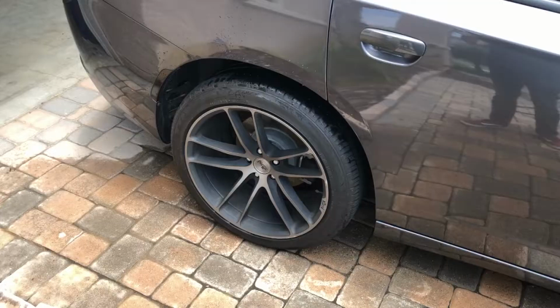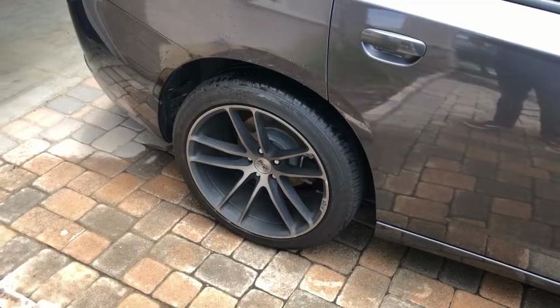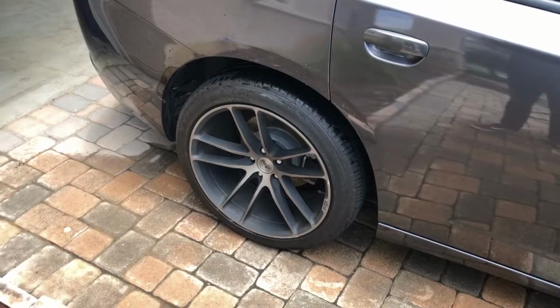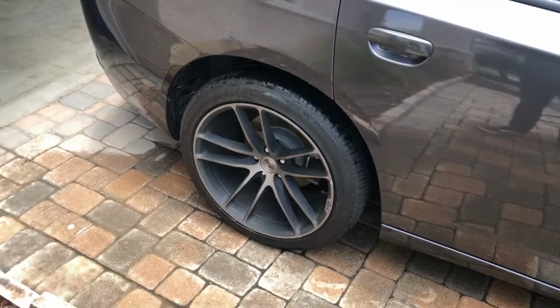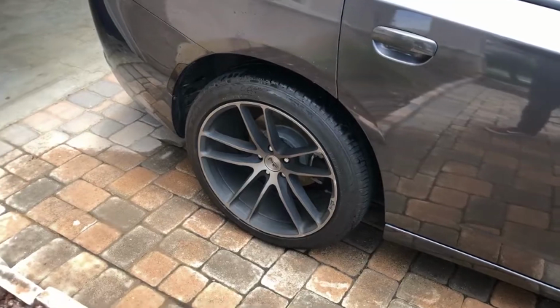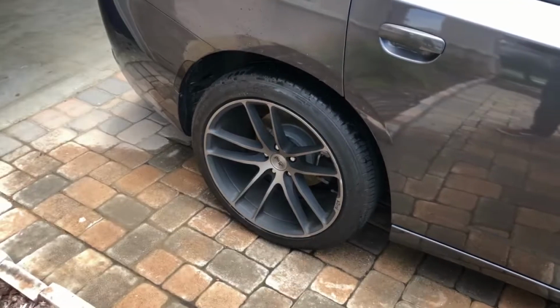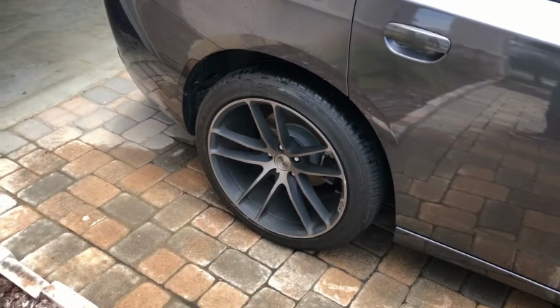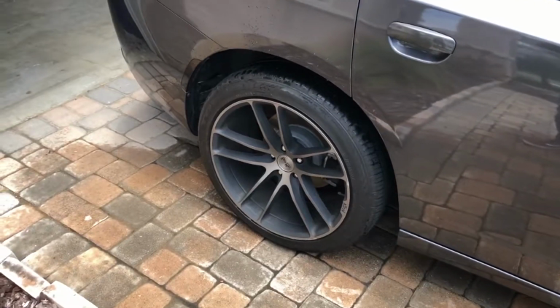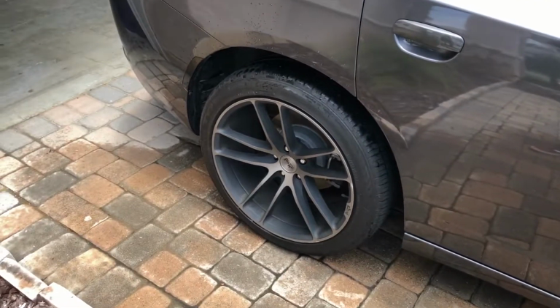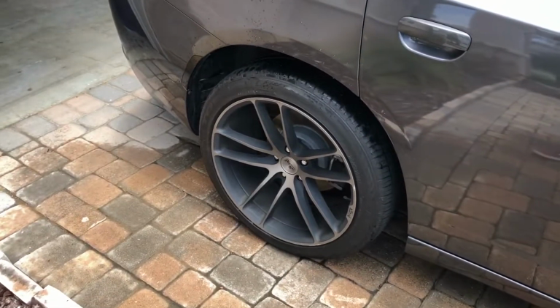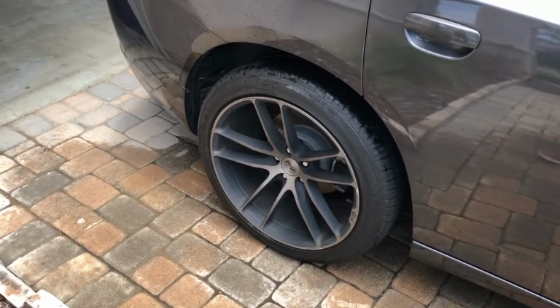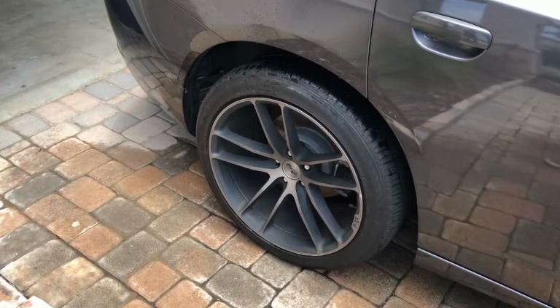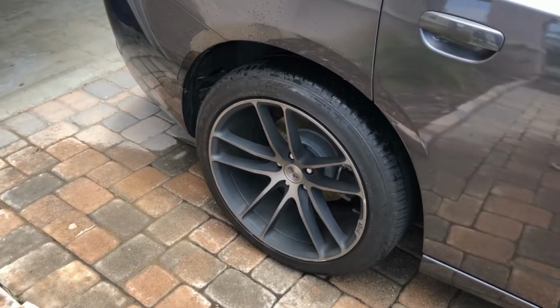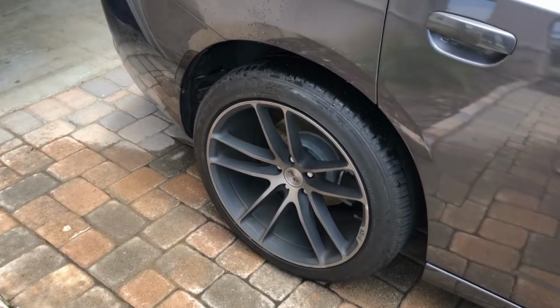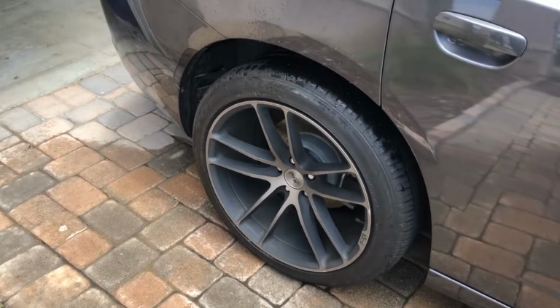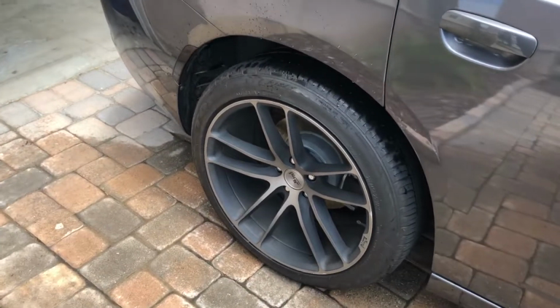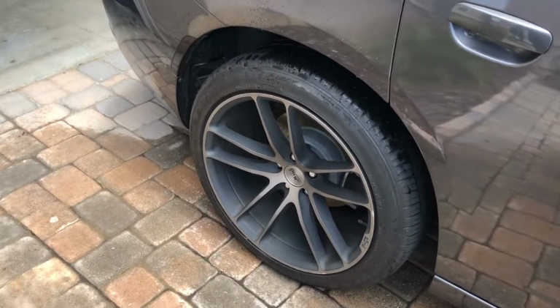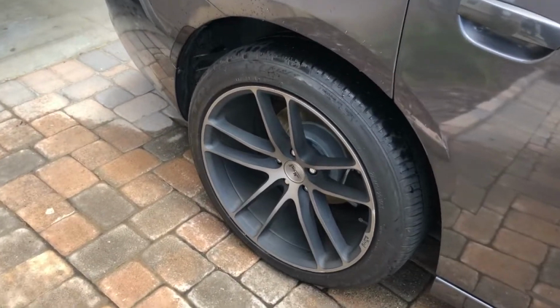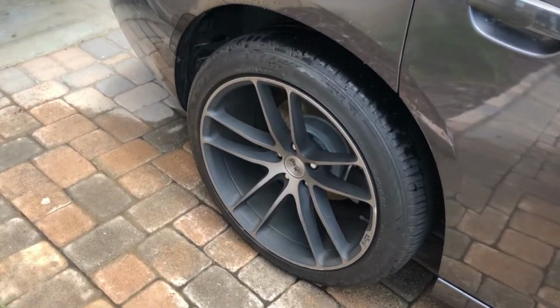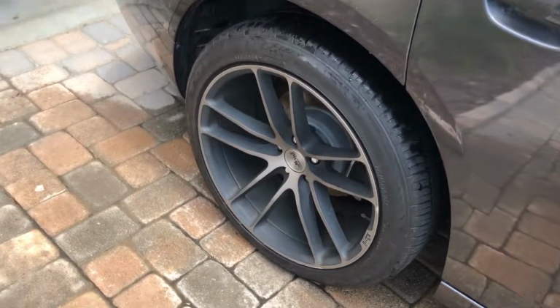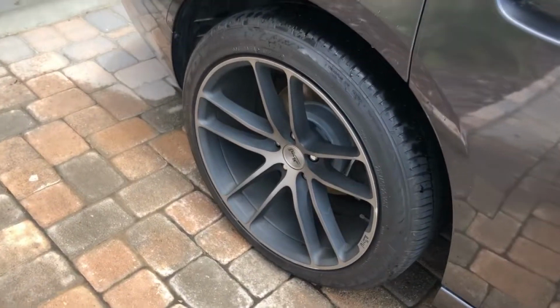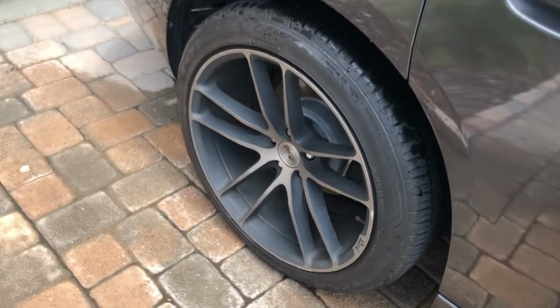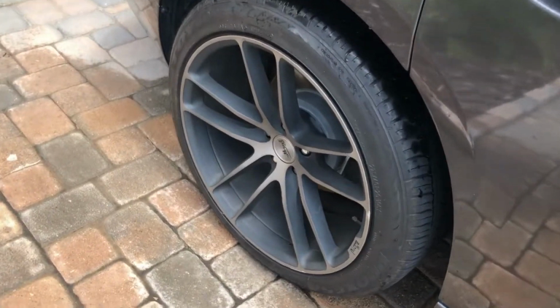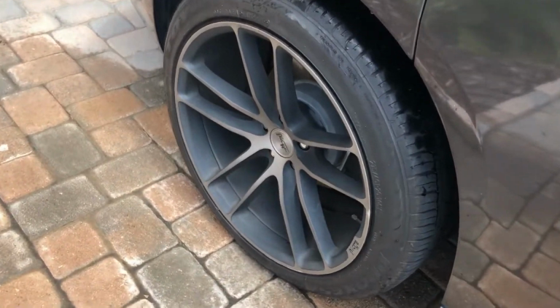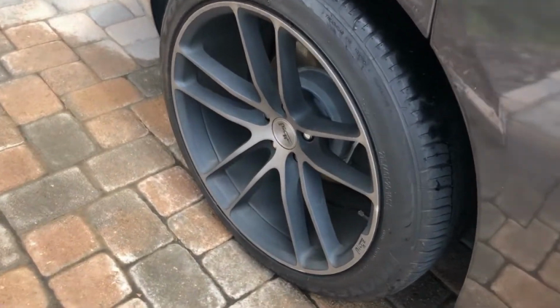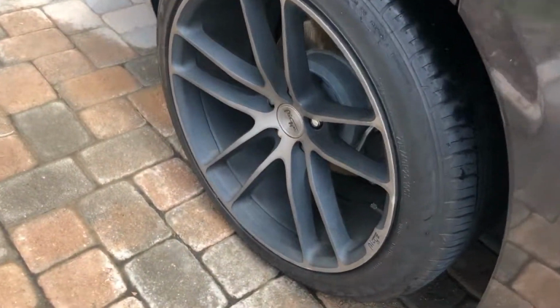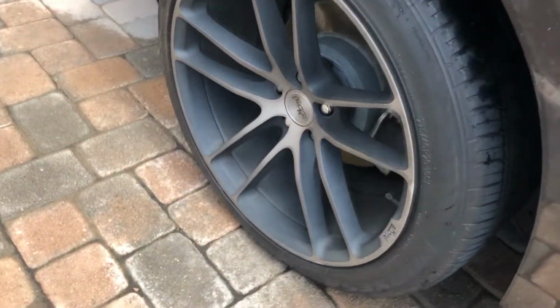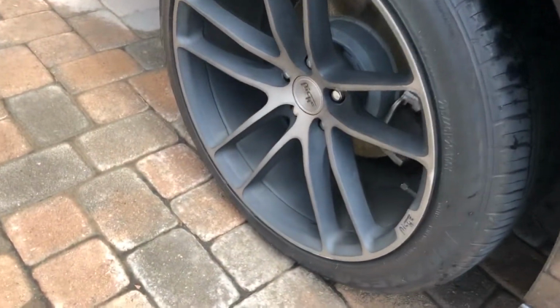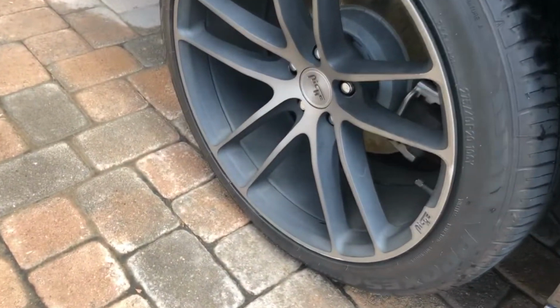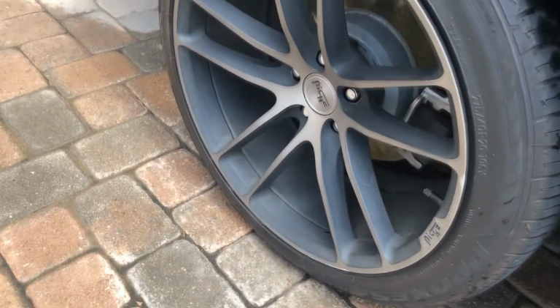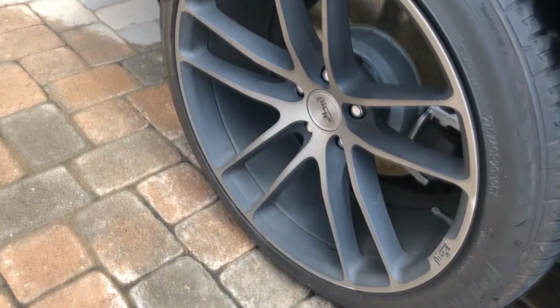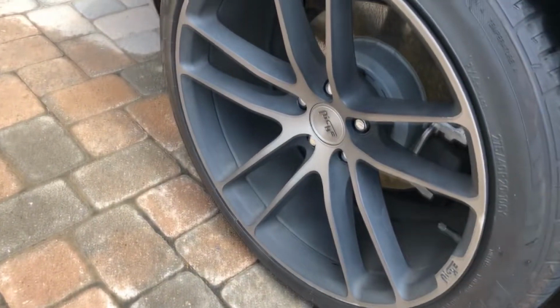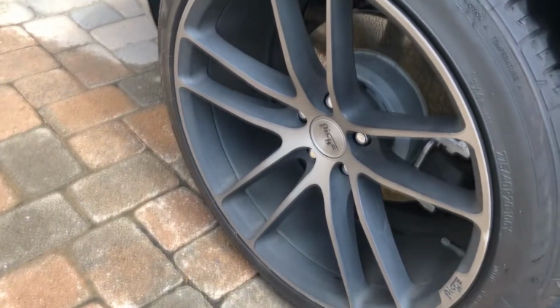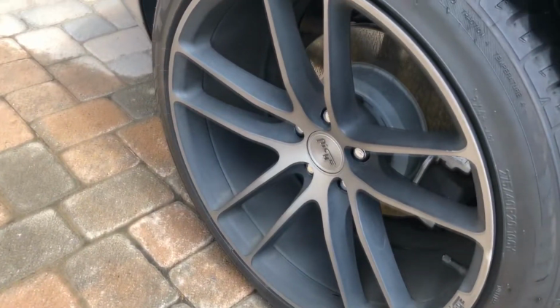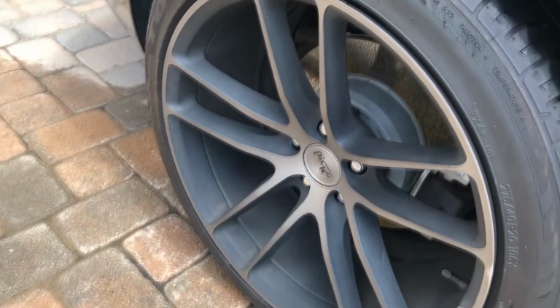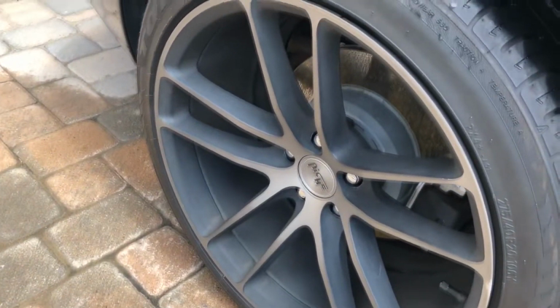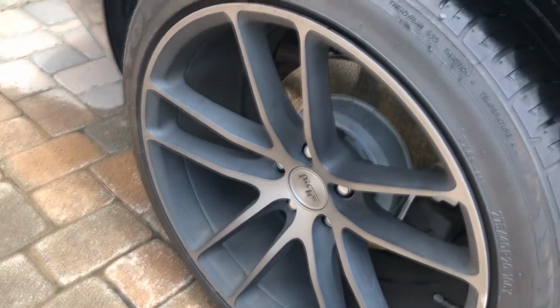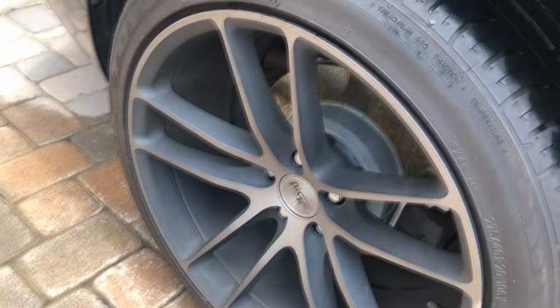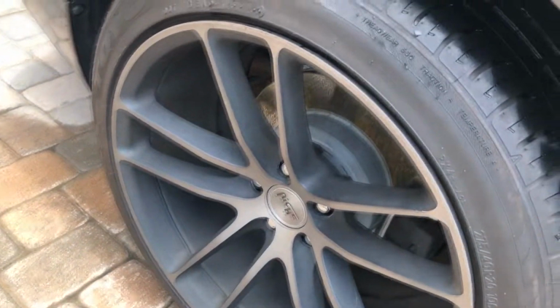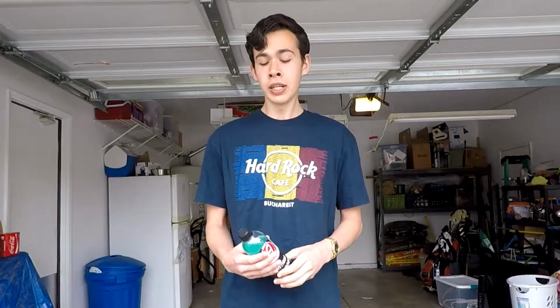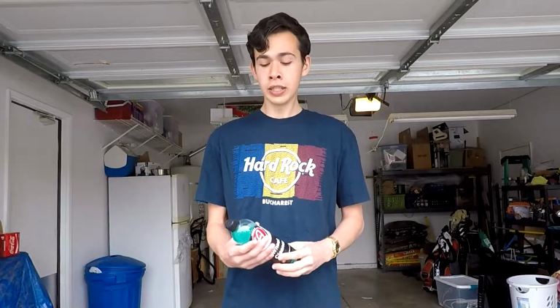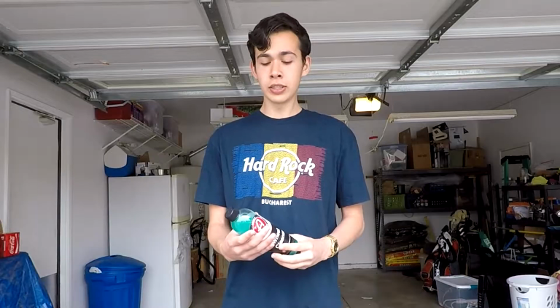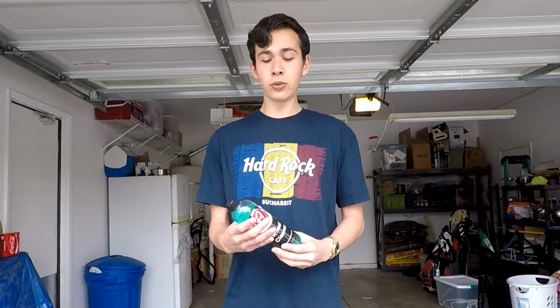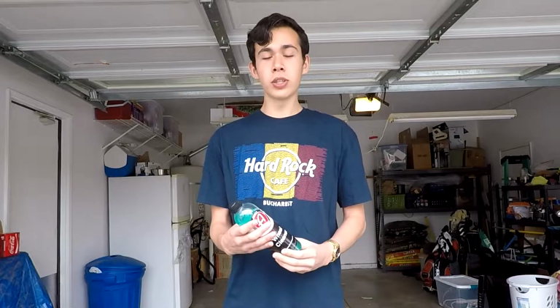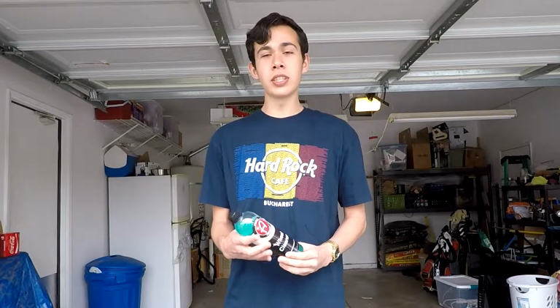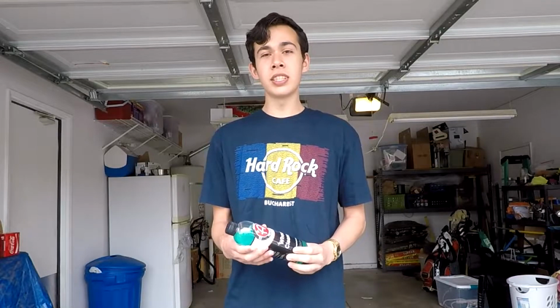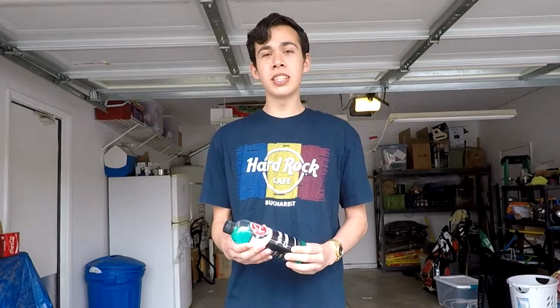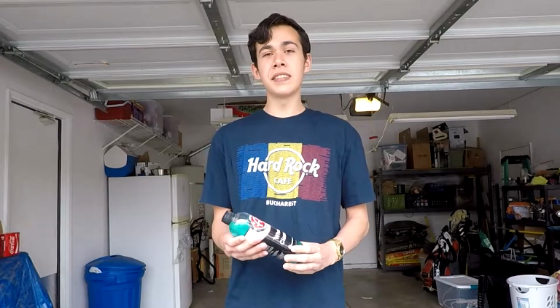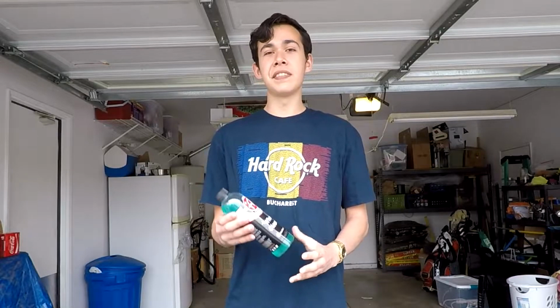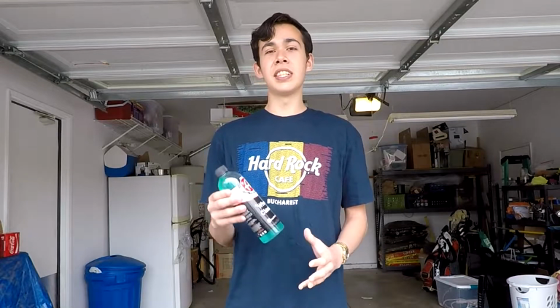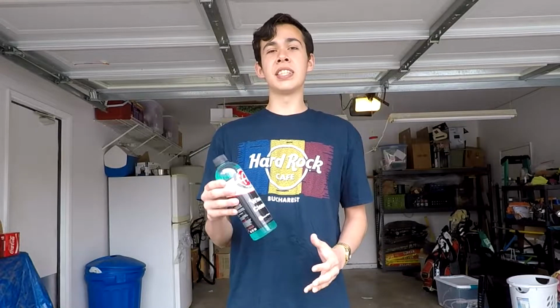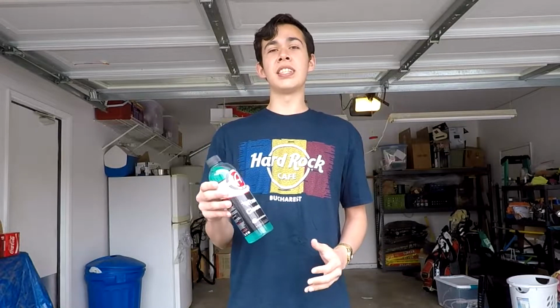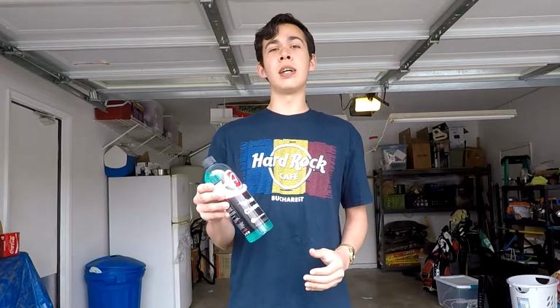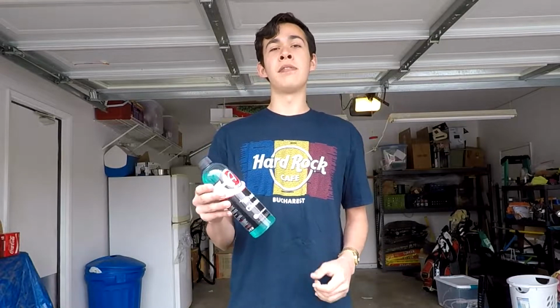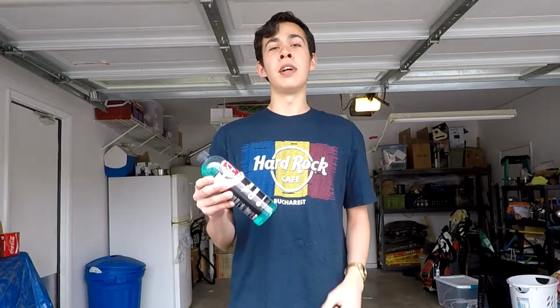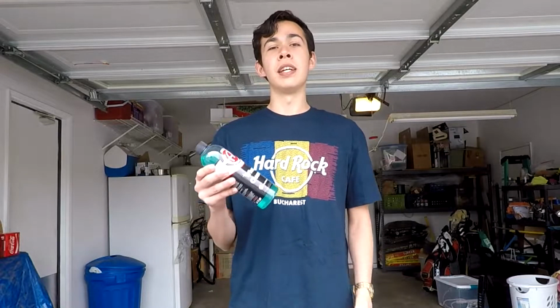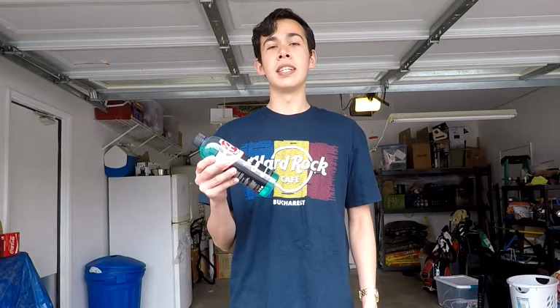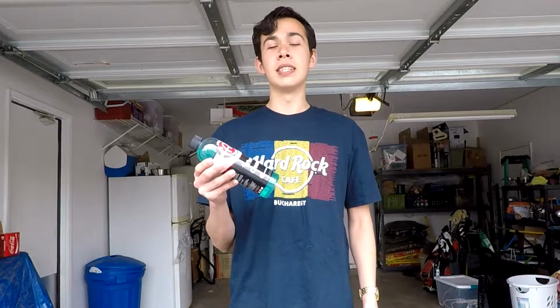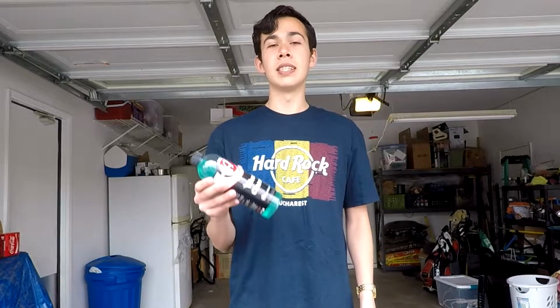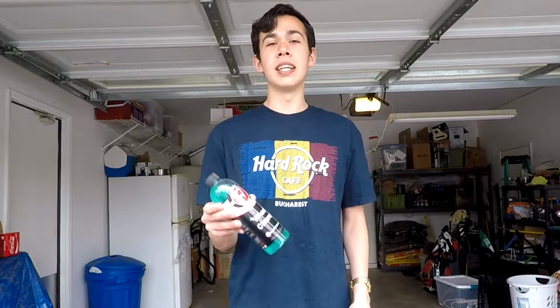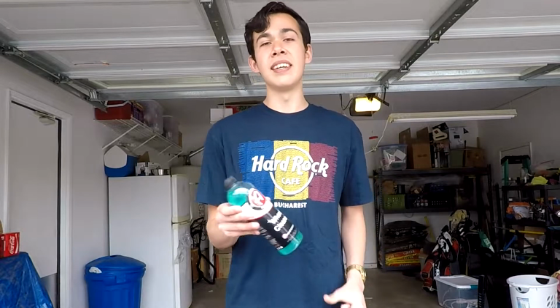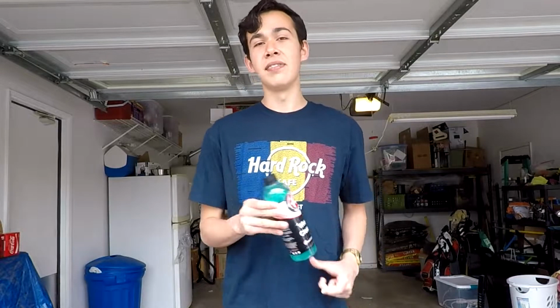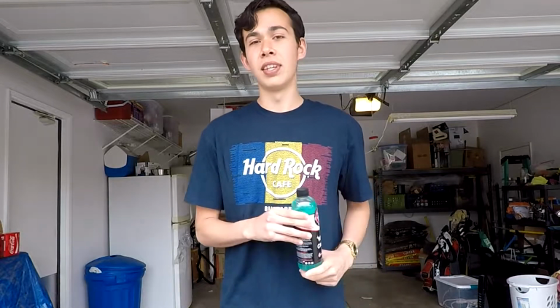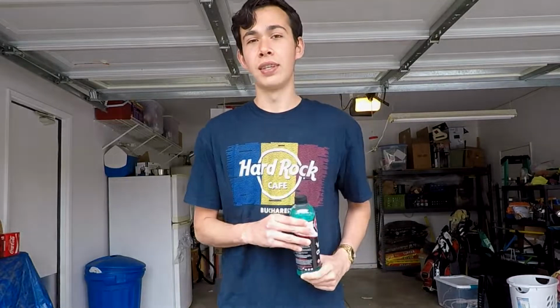You guys know I have this odd matte finish on my wheels, so we're gonna see if this stuff can save them.